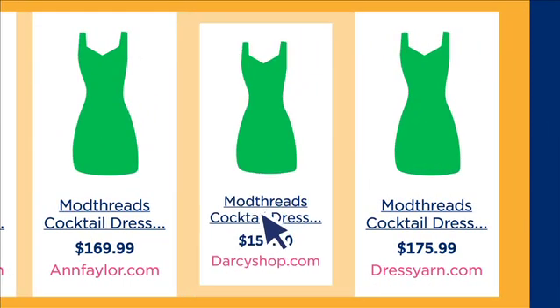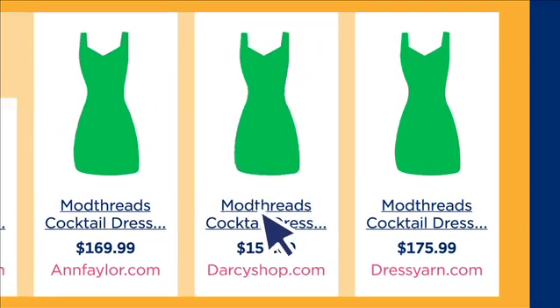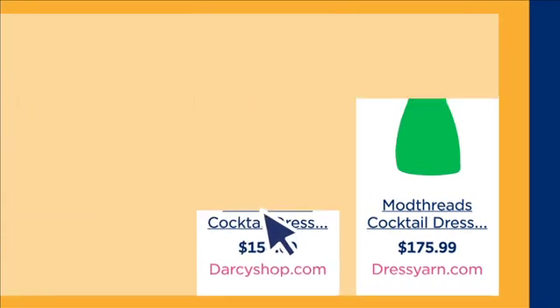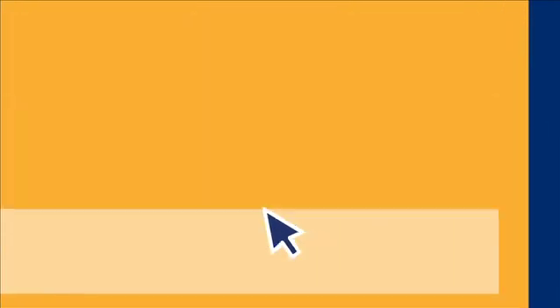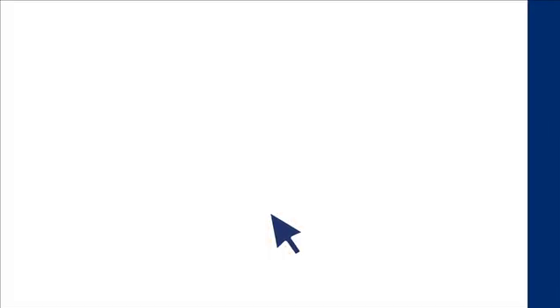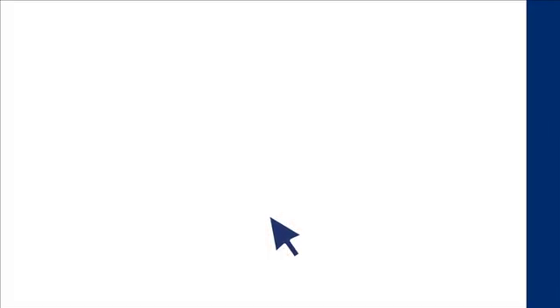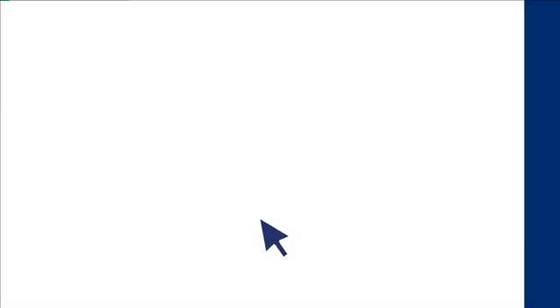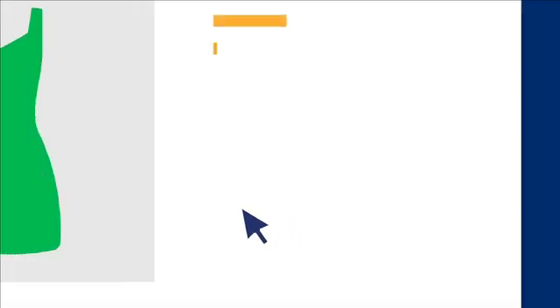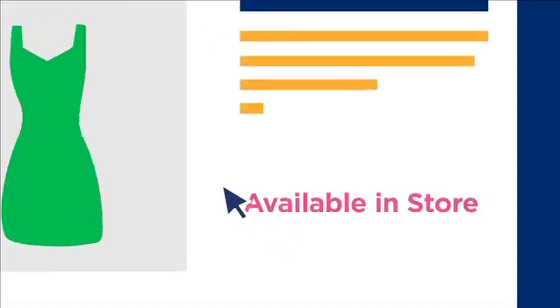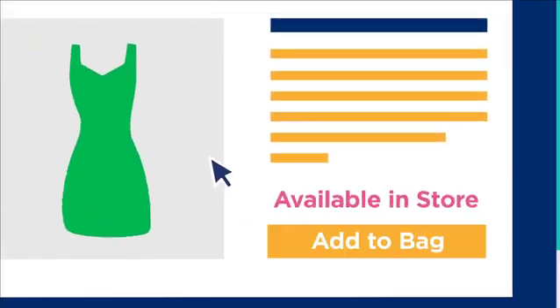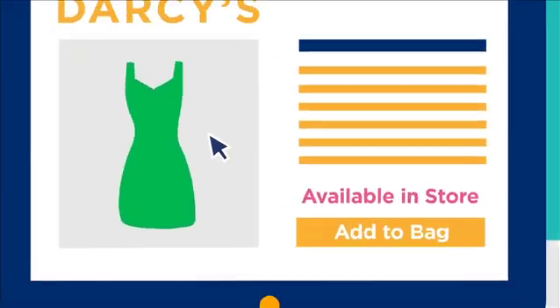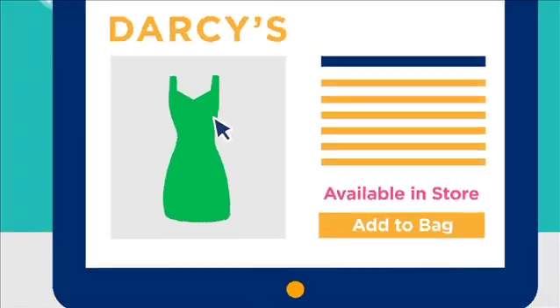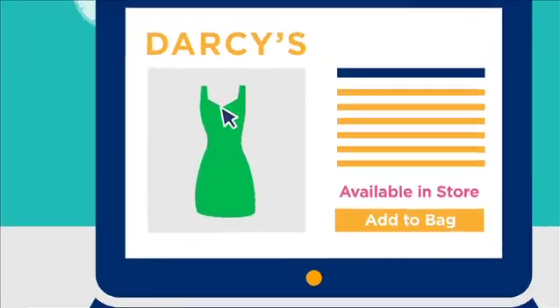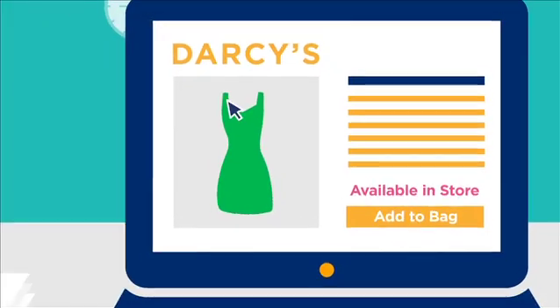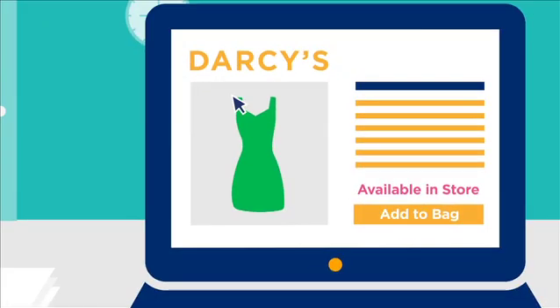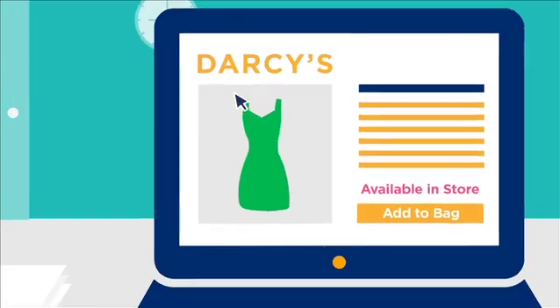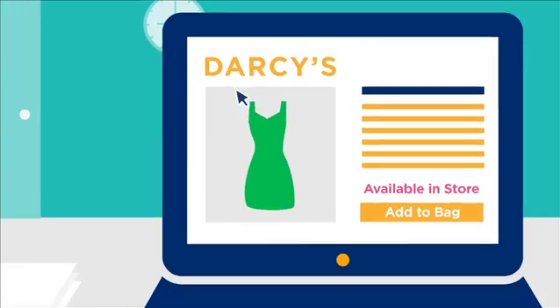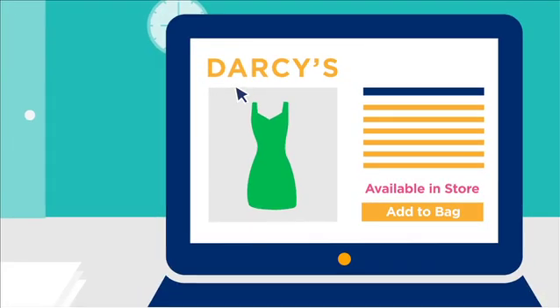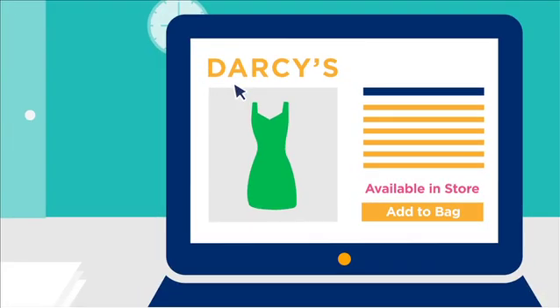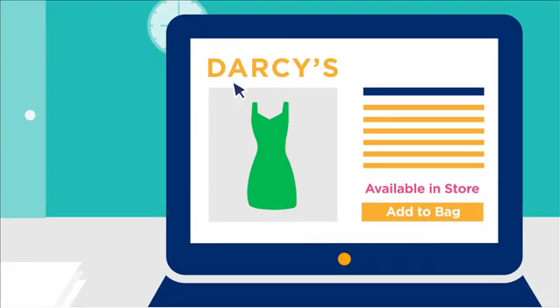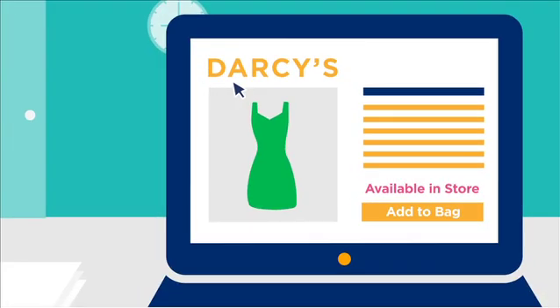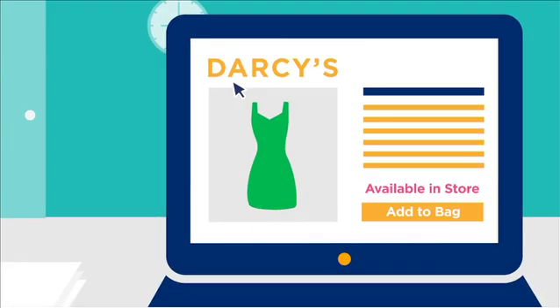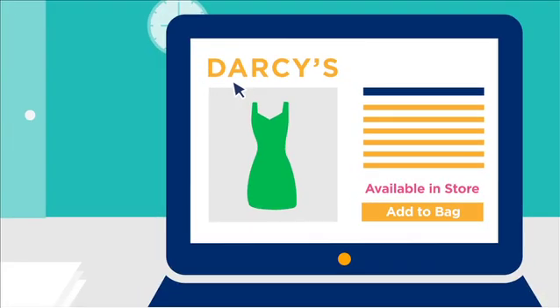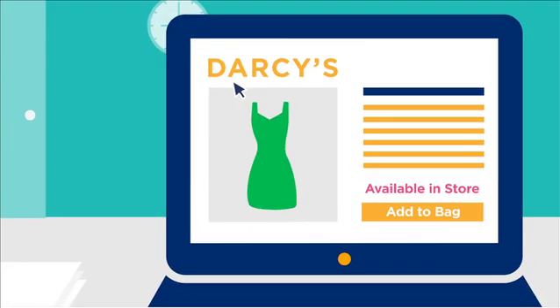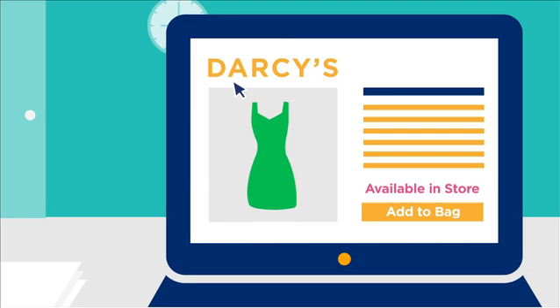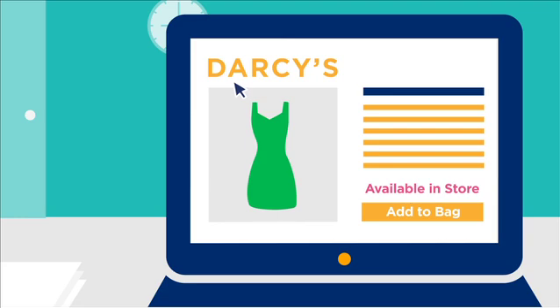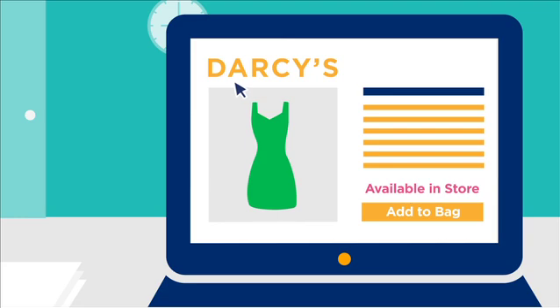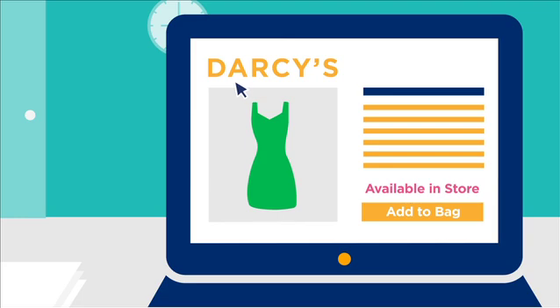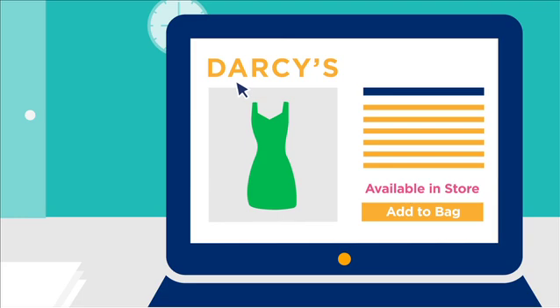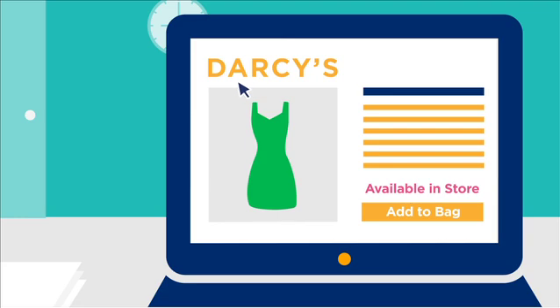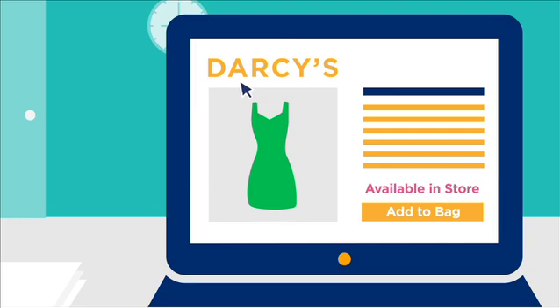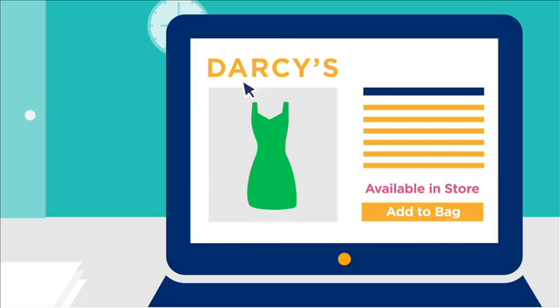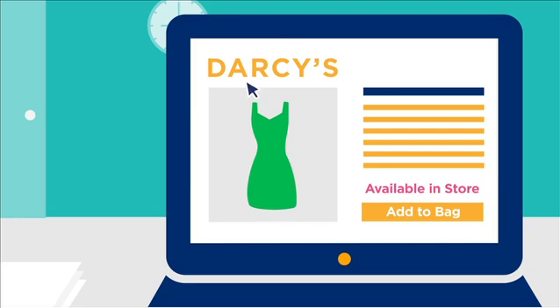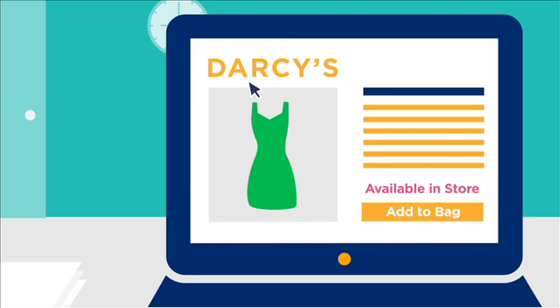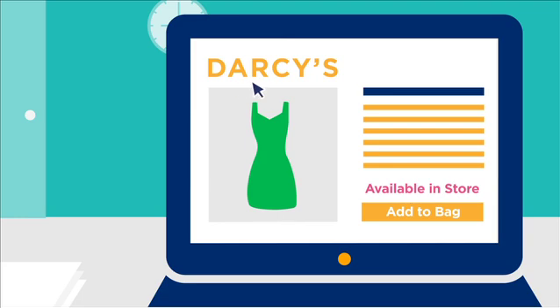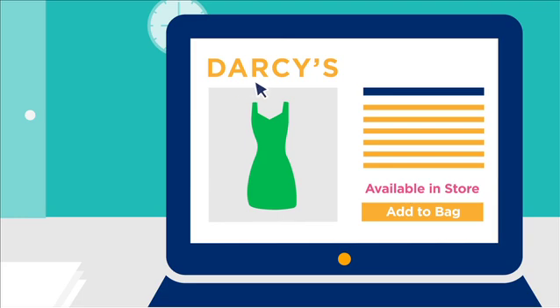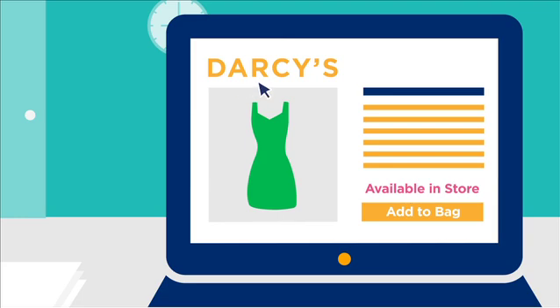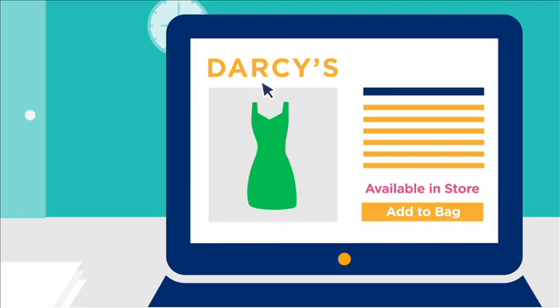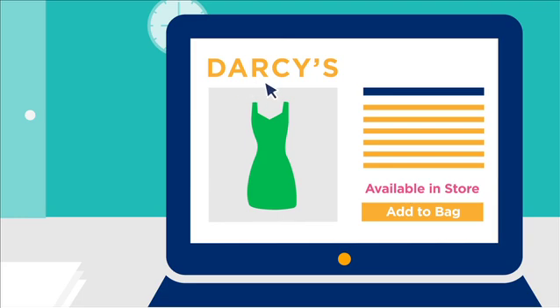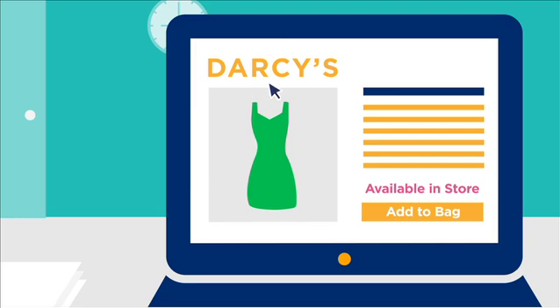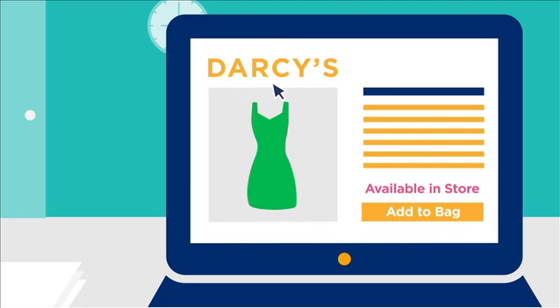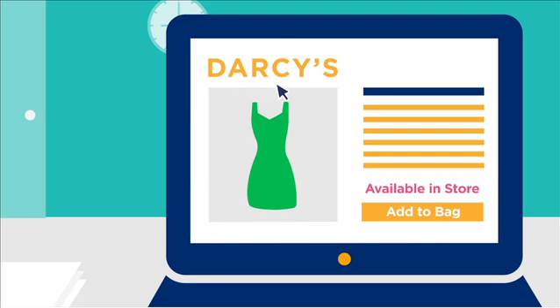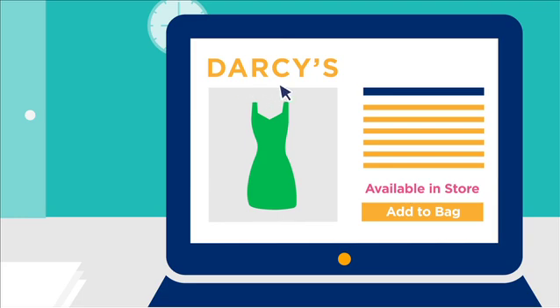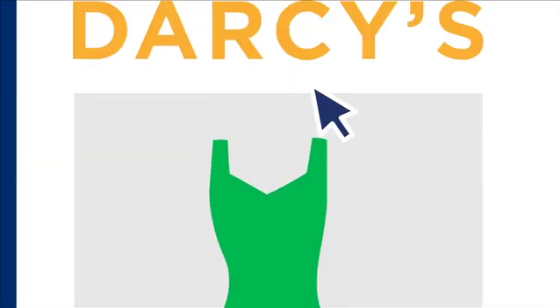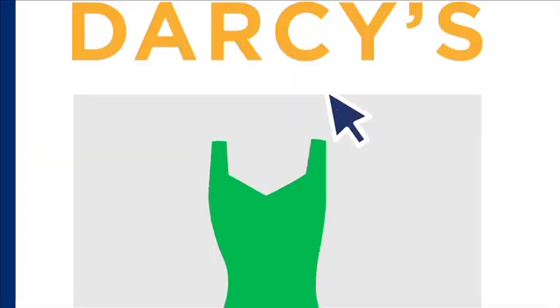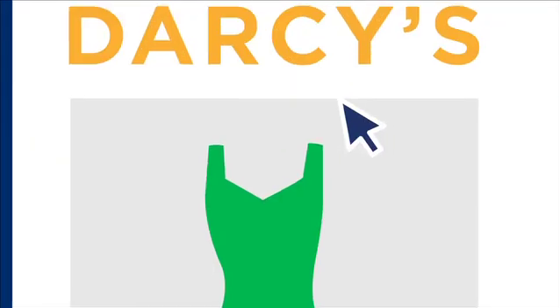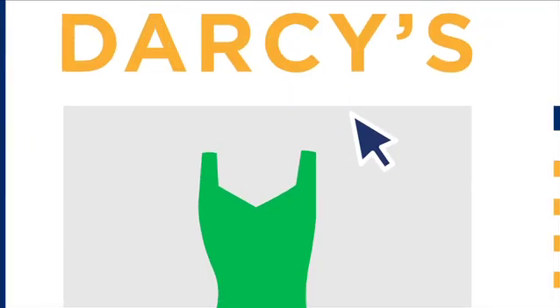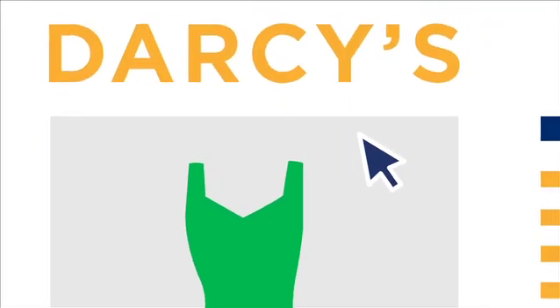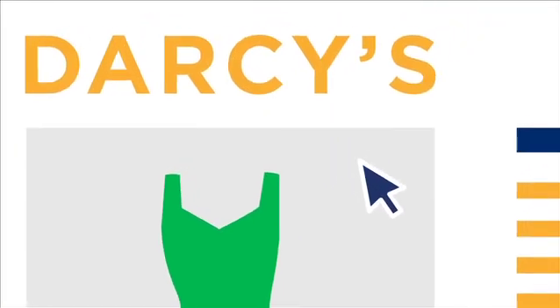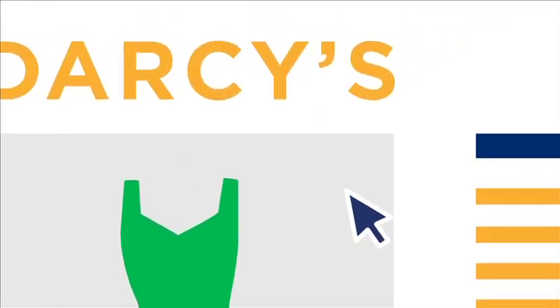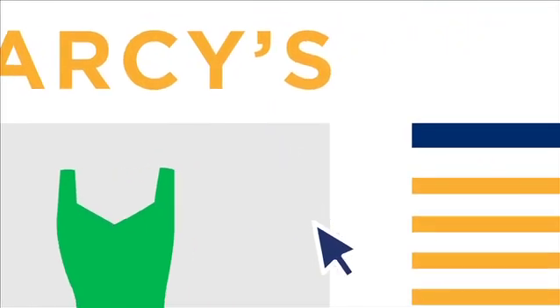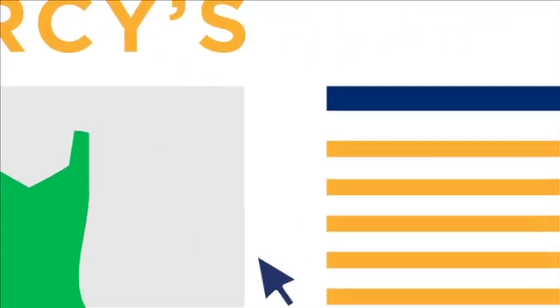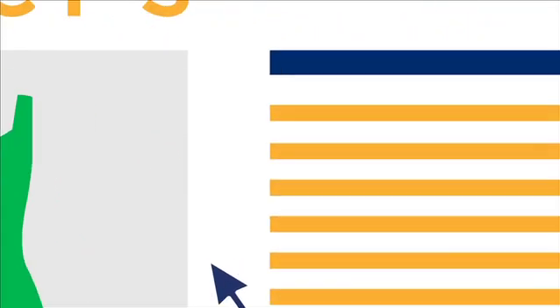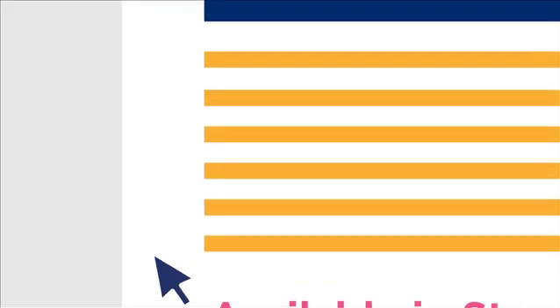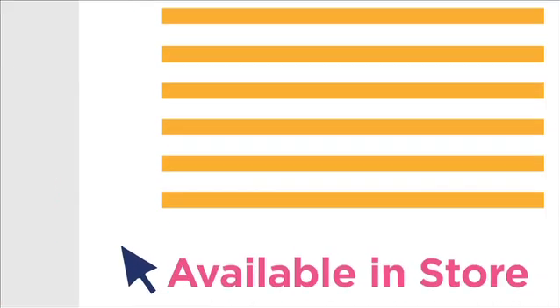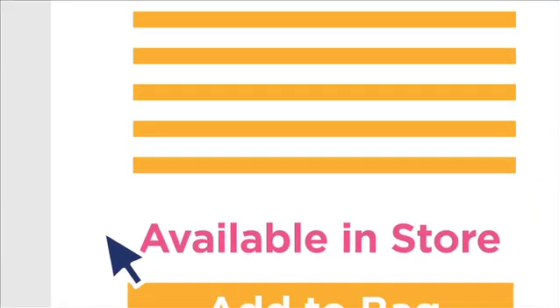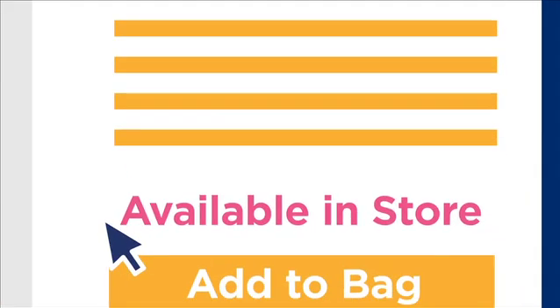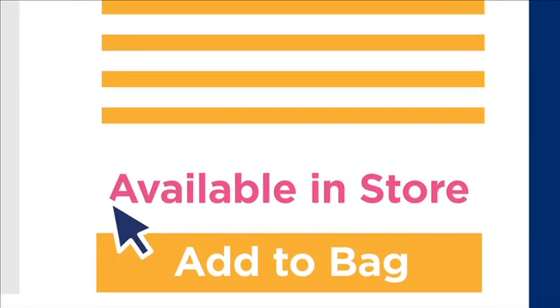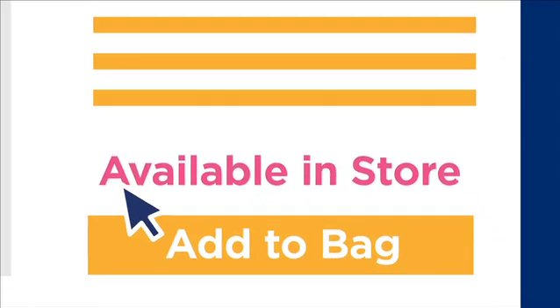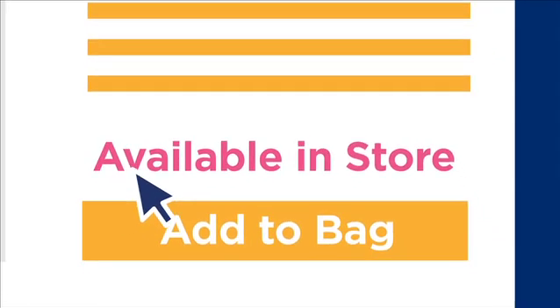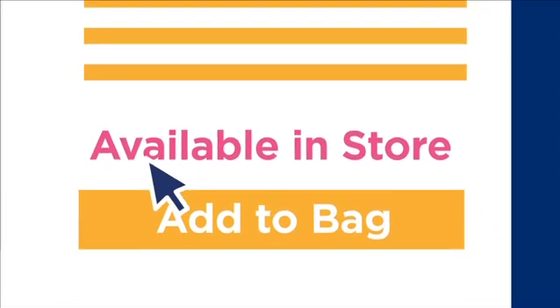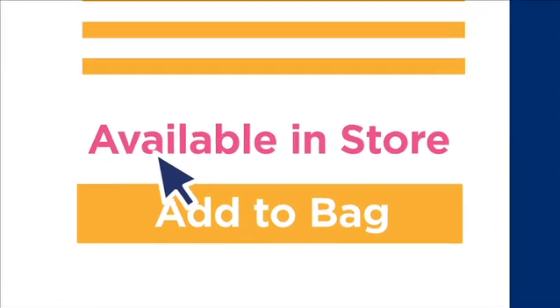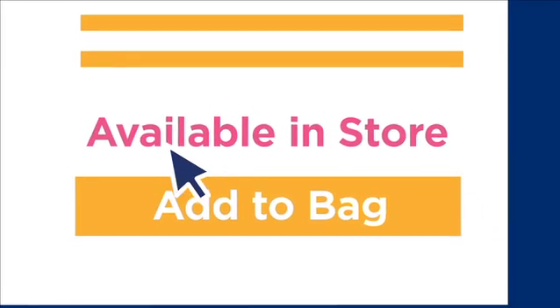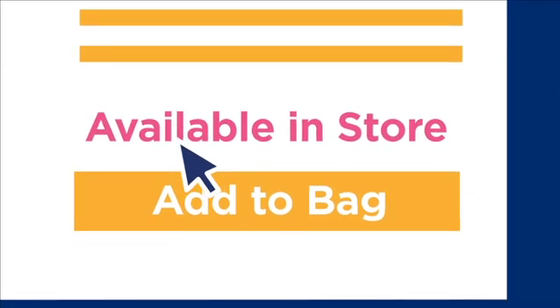And with item-level RFID driving 95% inventory accuracy, Claire can trust when Darcy's says it's in stock.